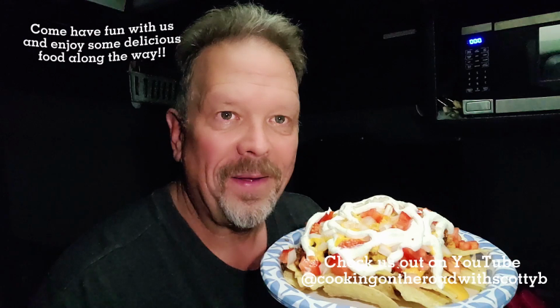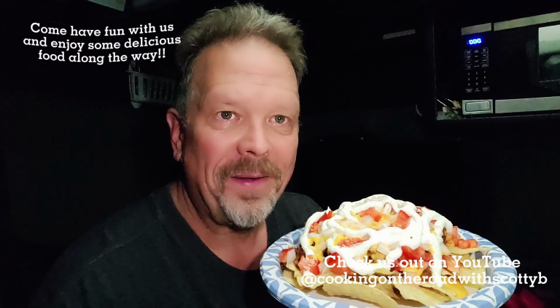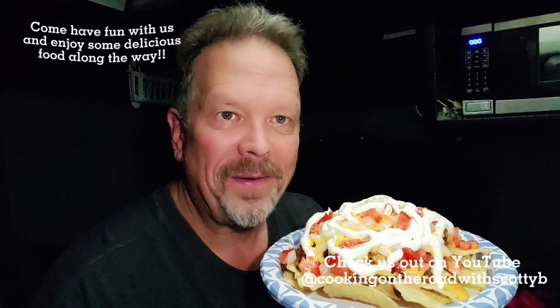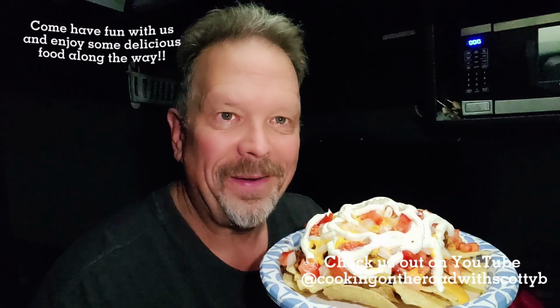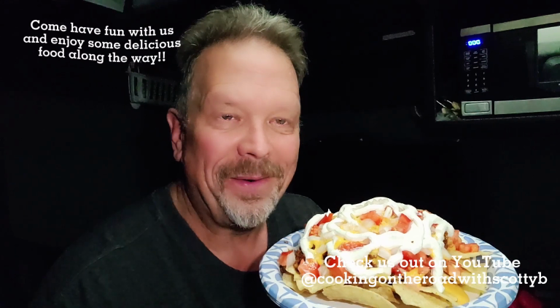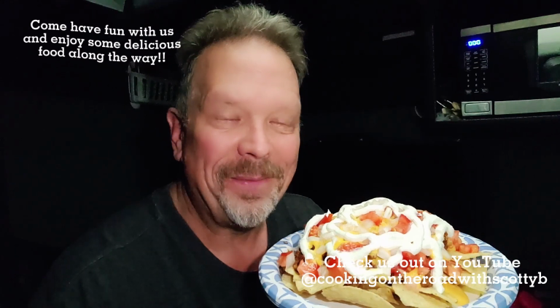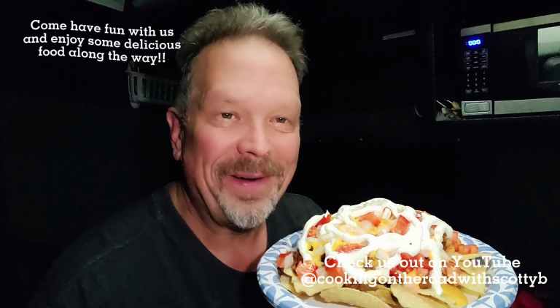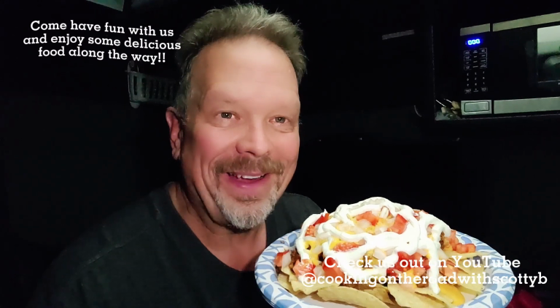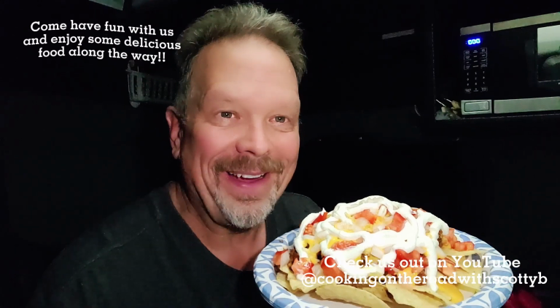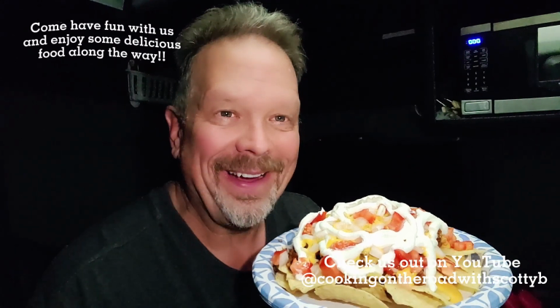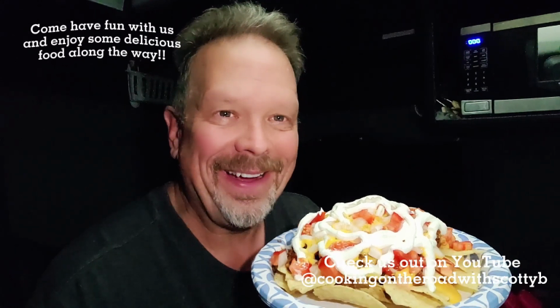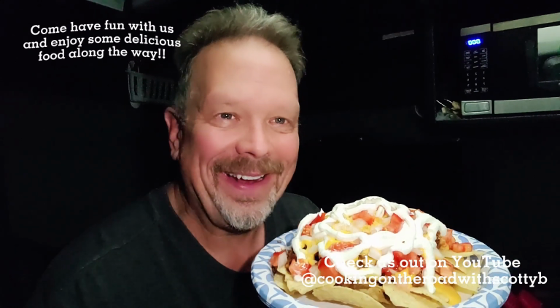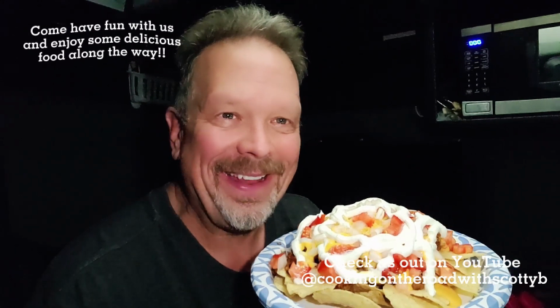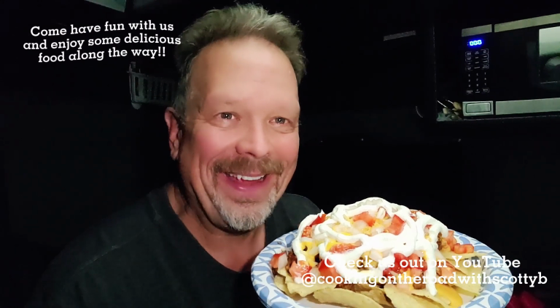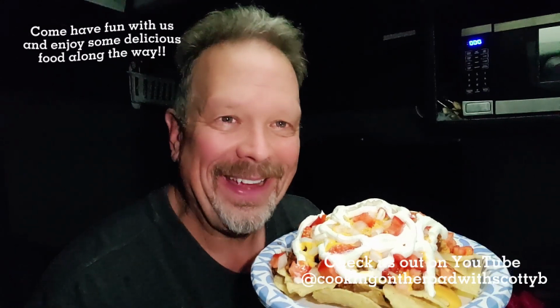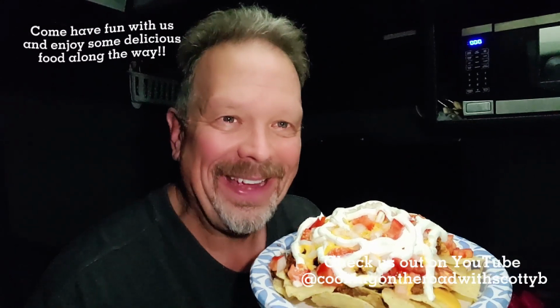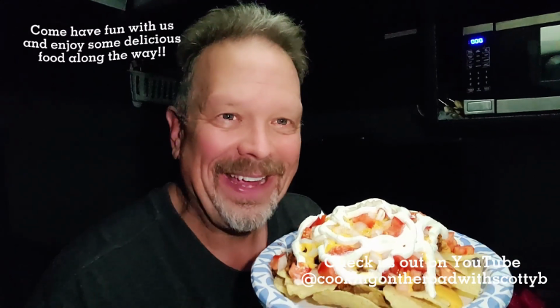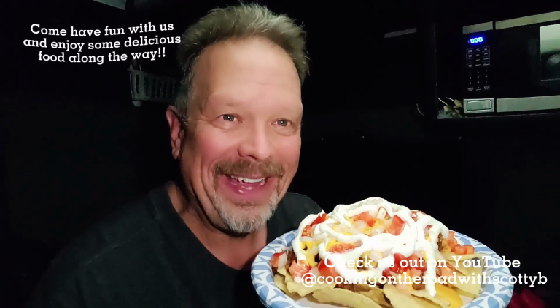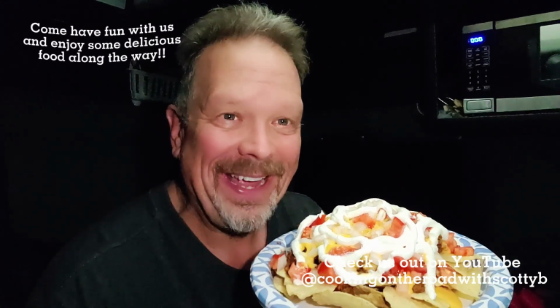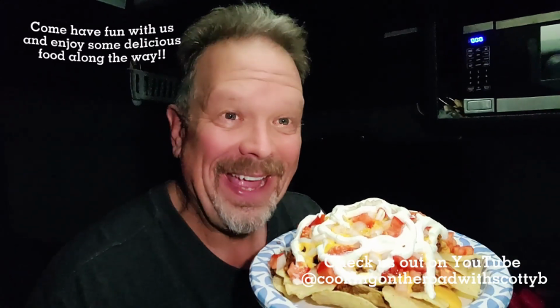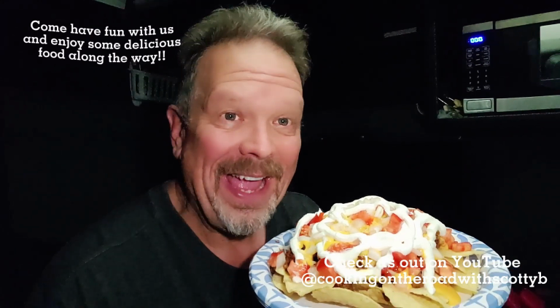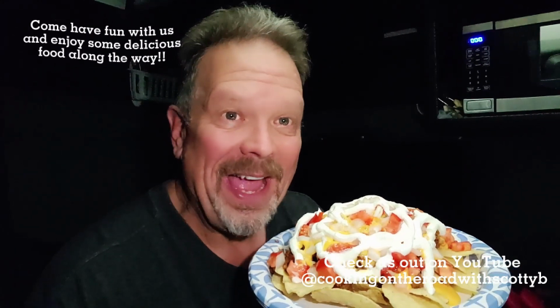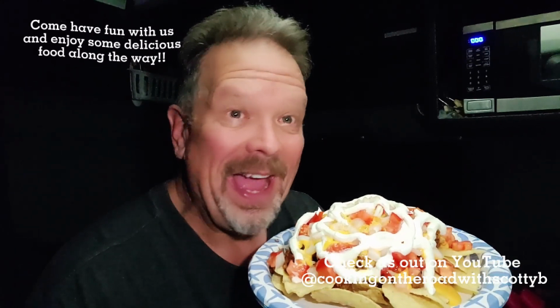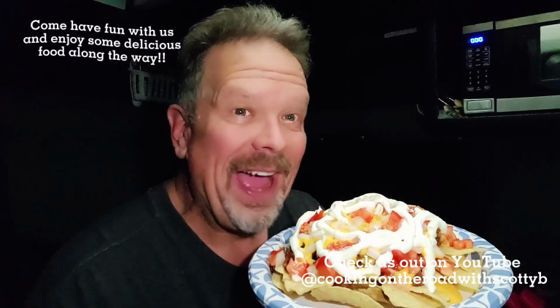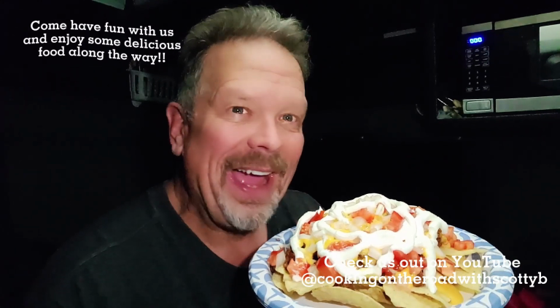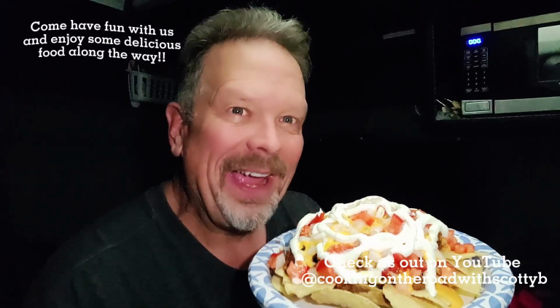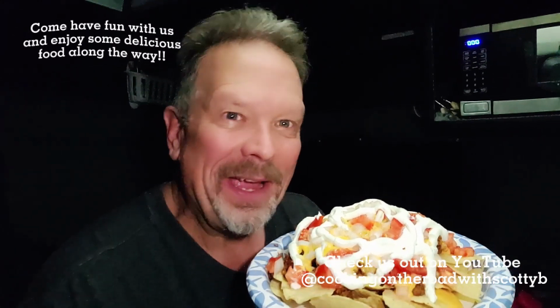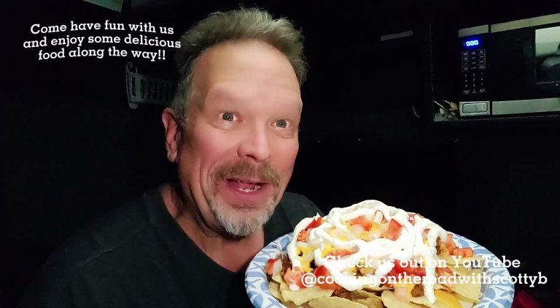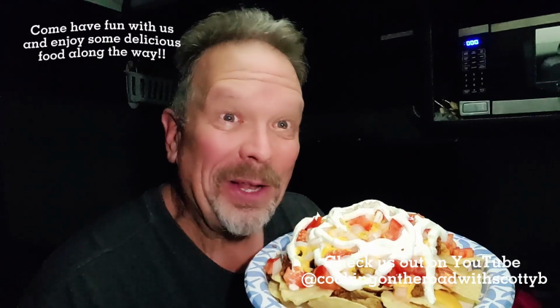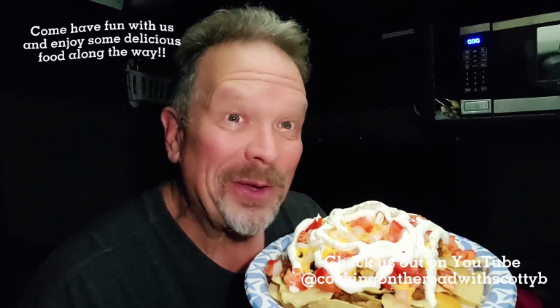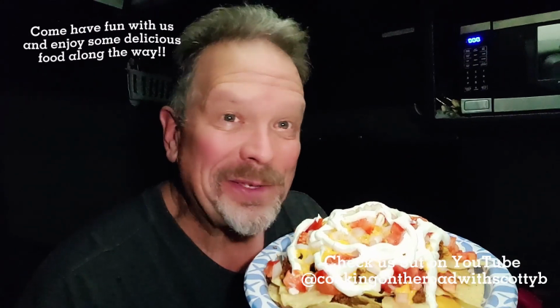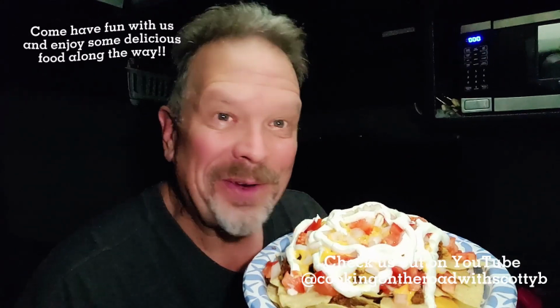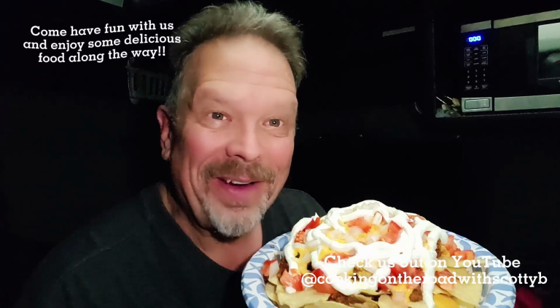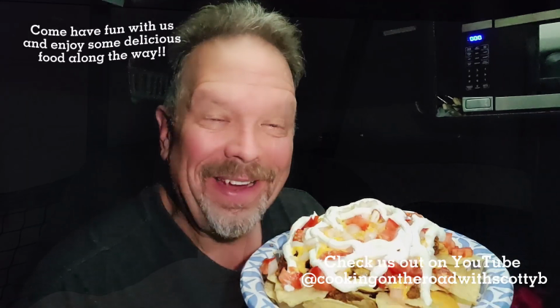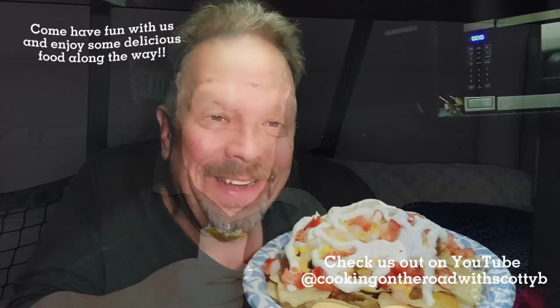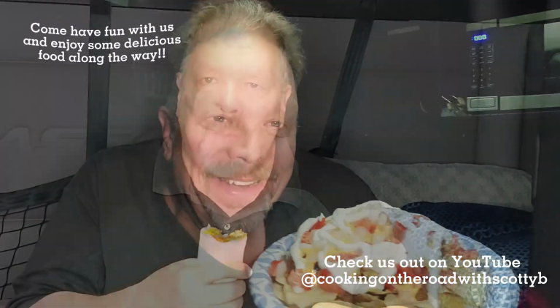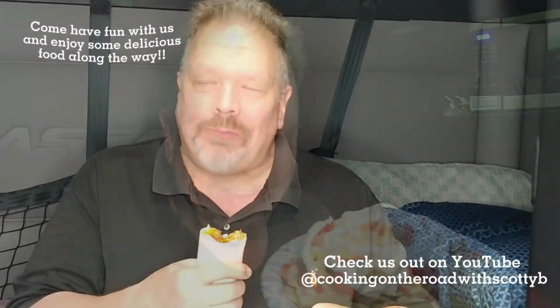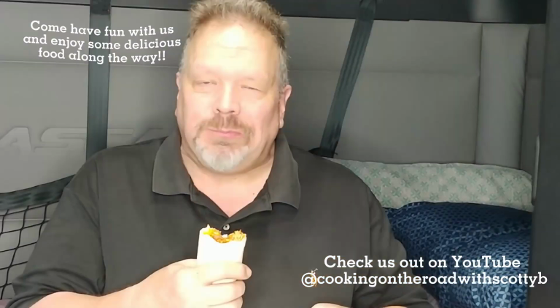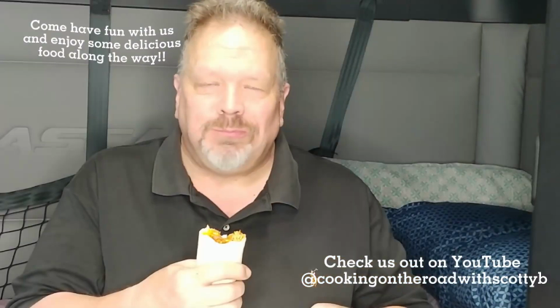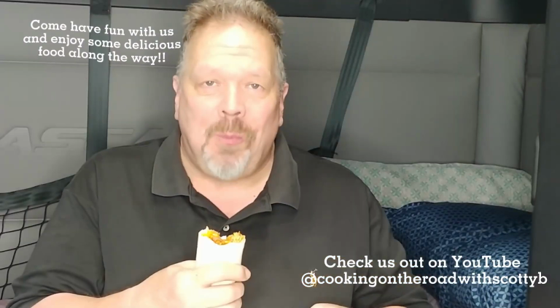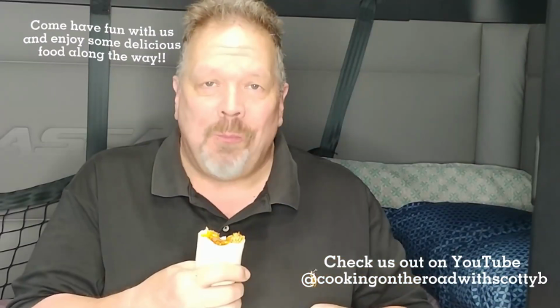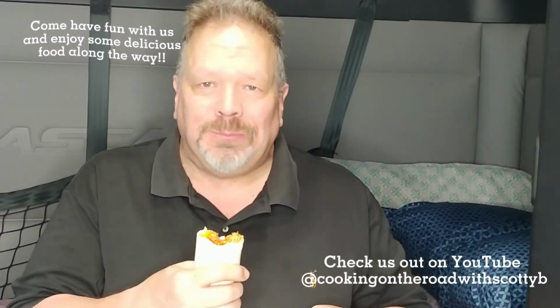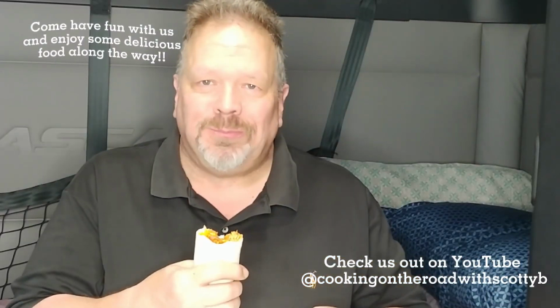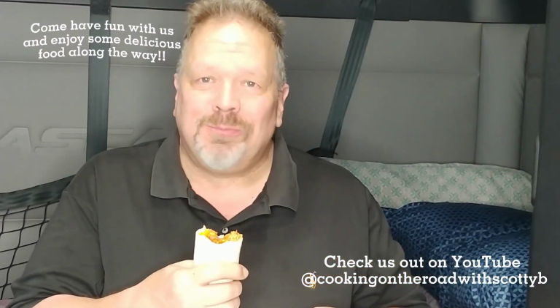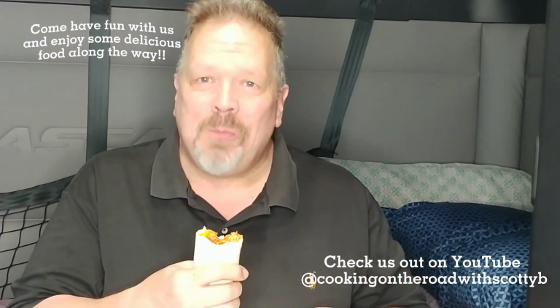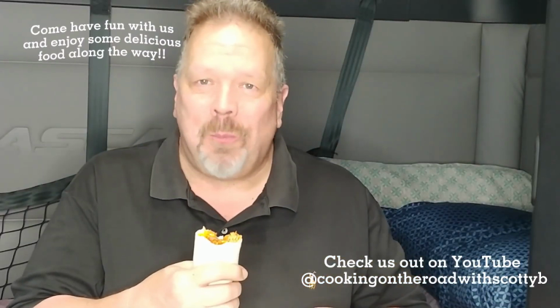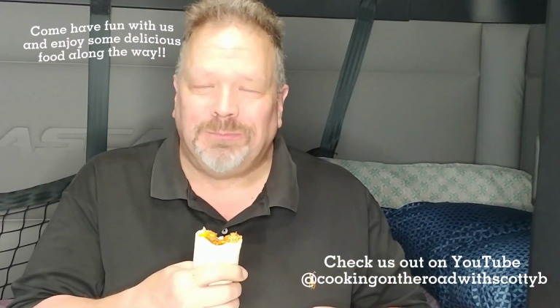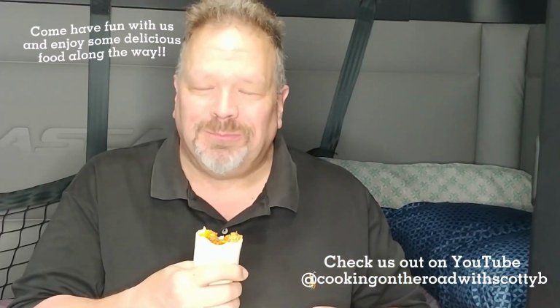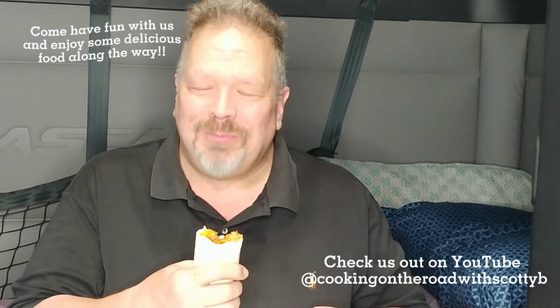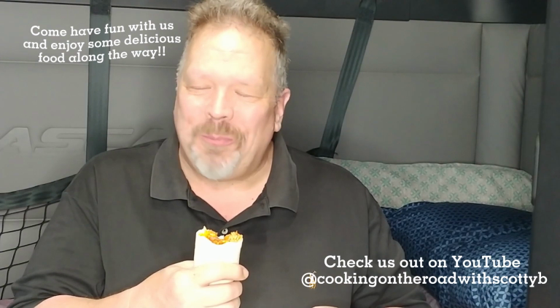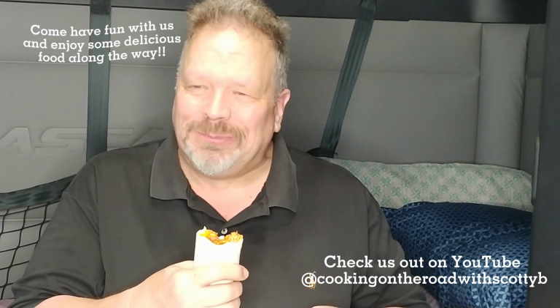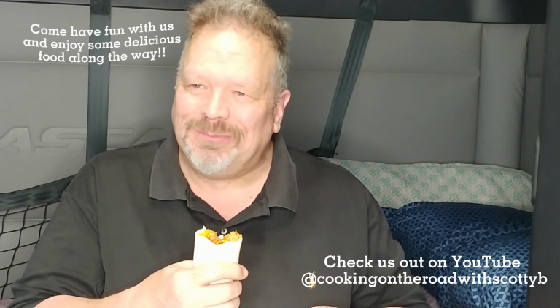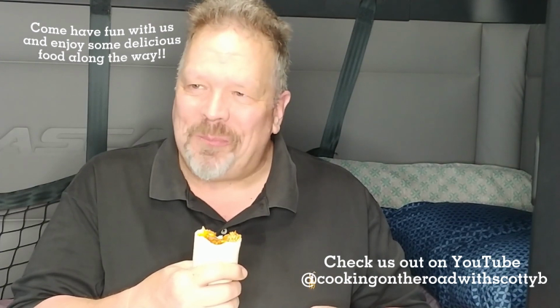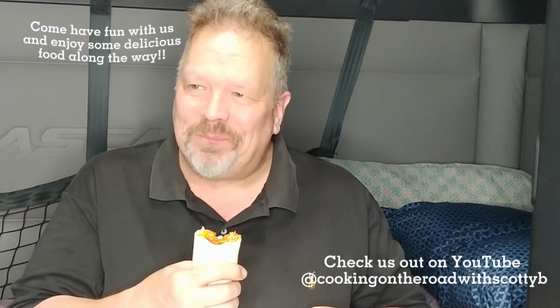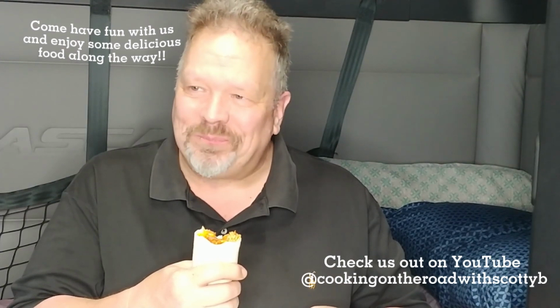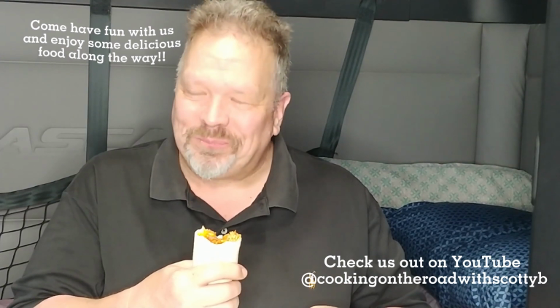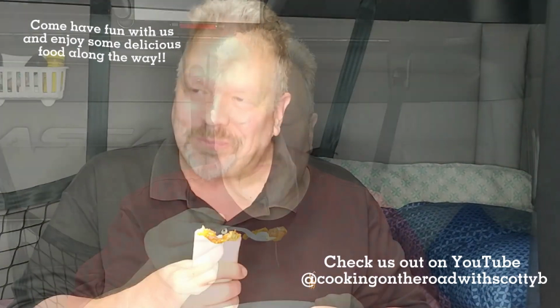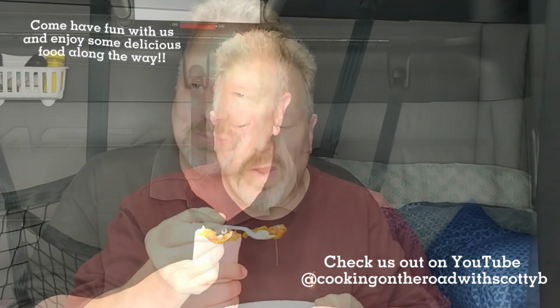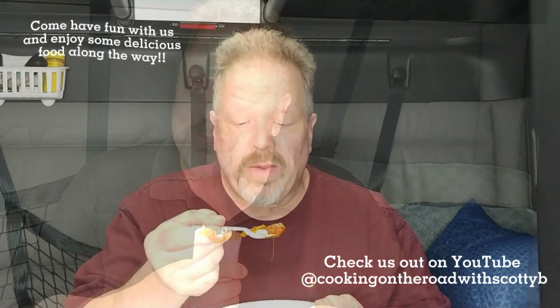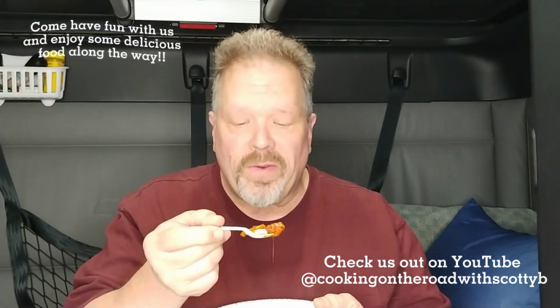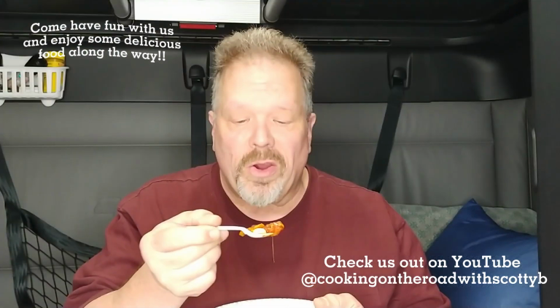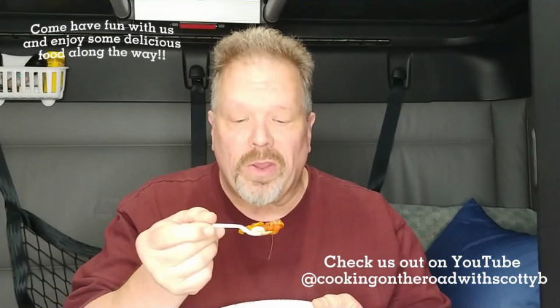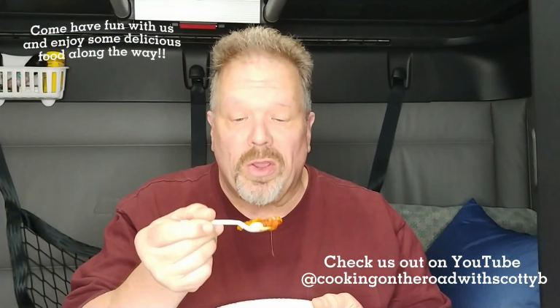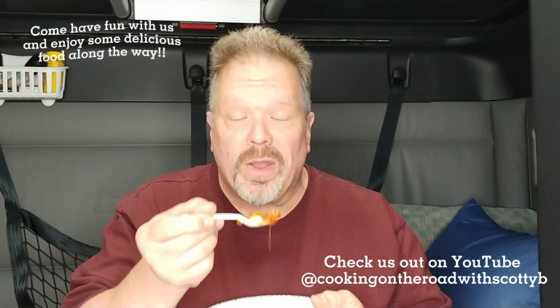Oh my god. It looks great. It's very, very good.